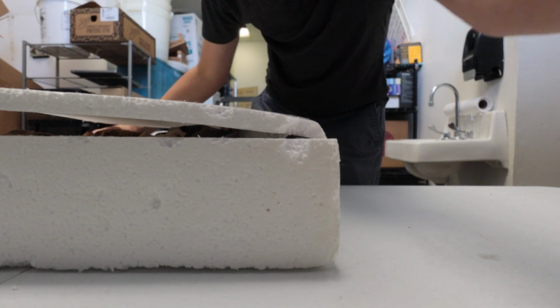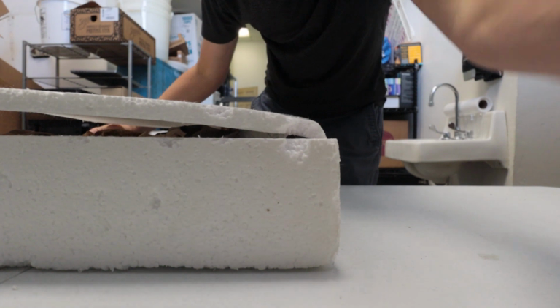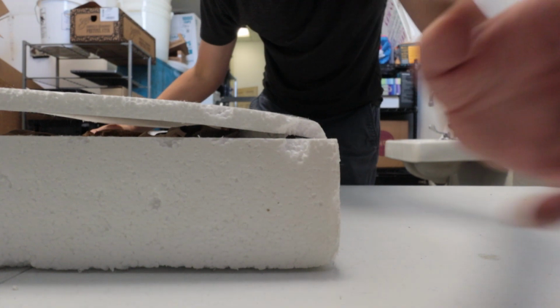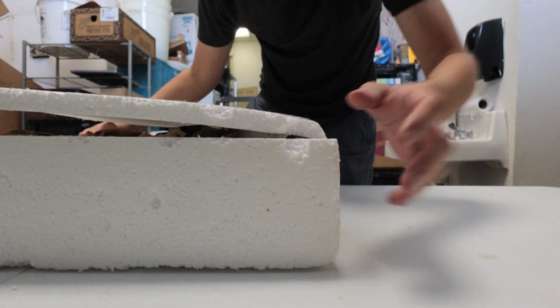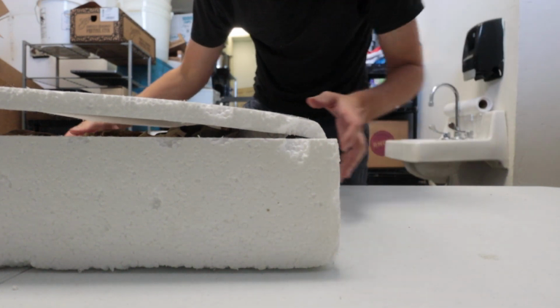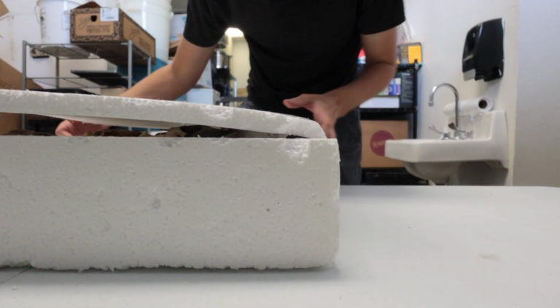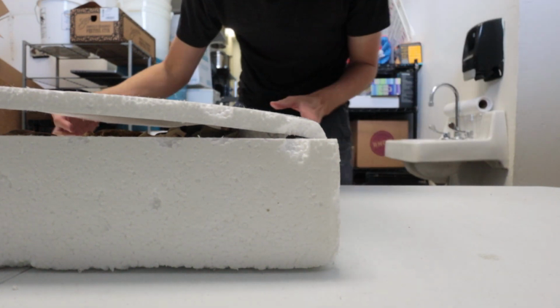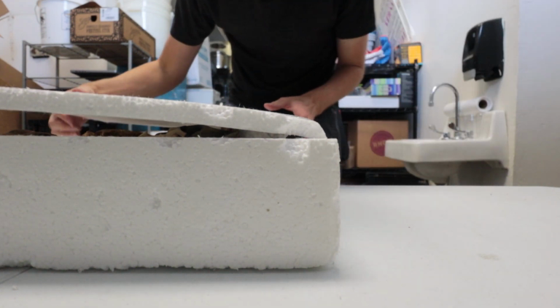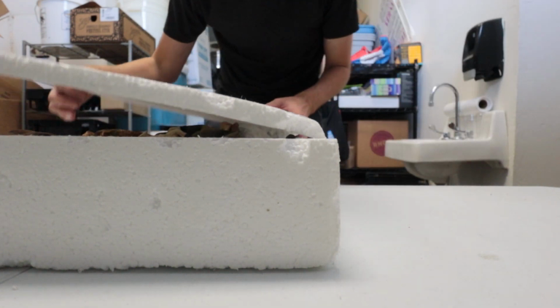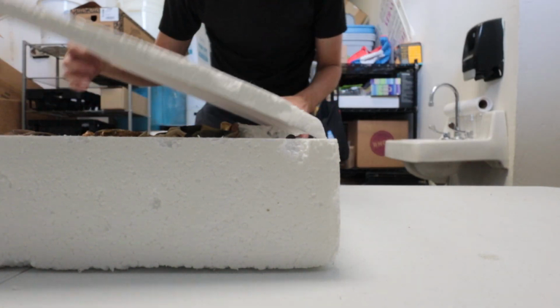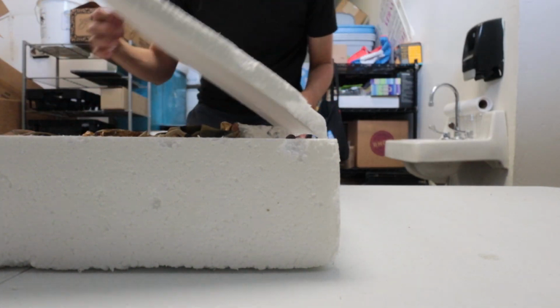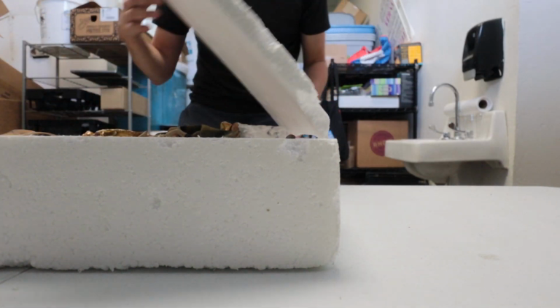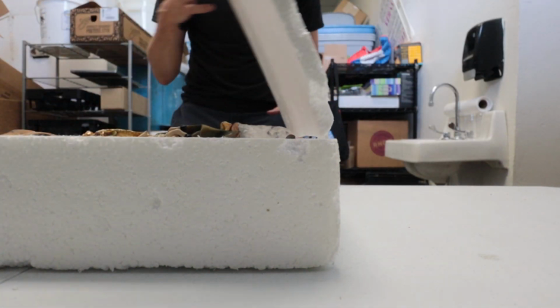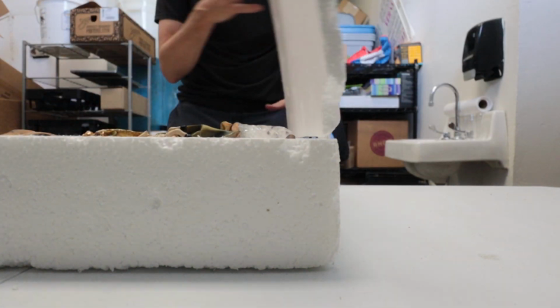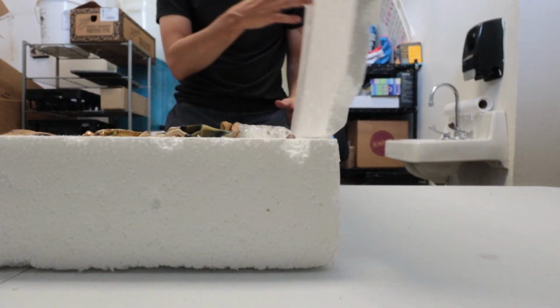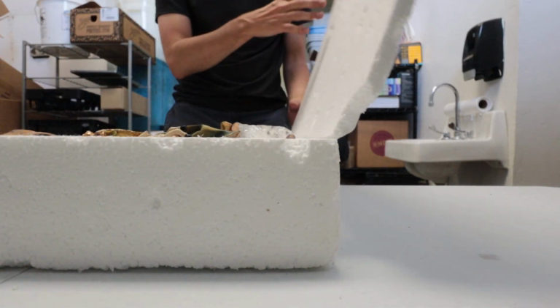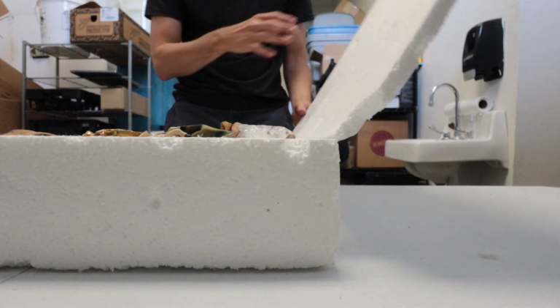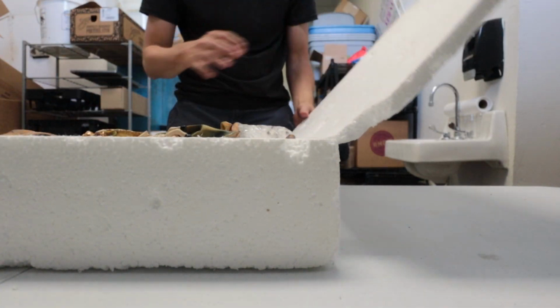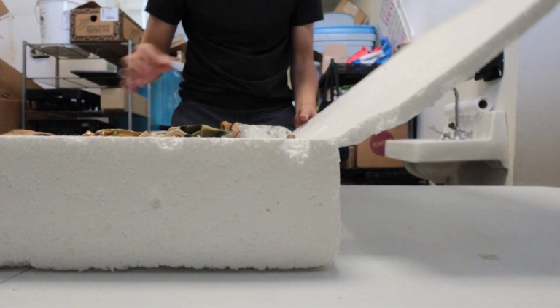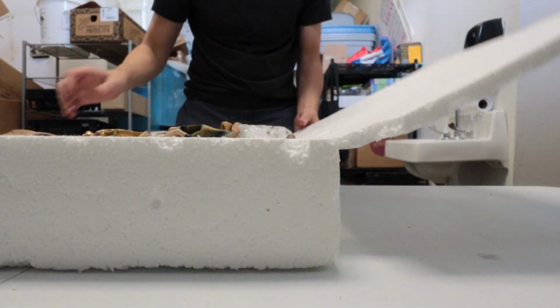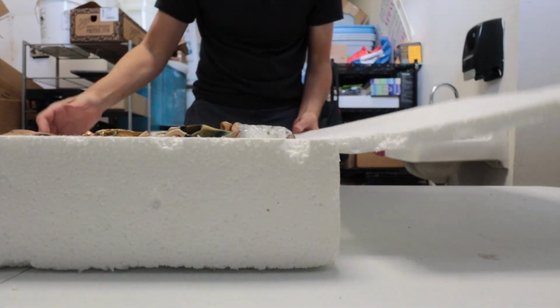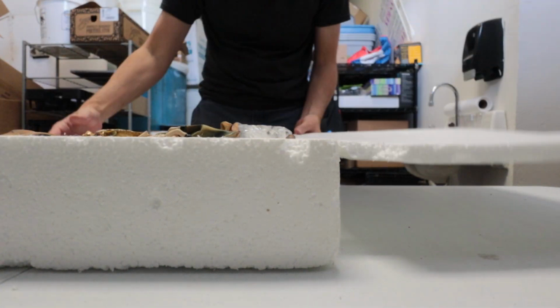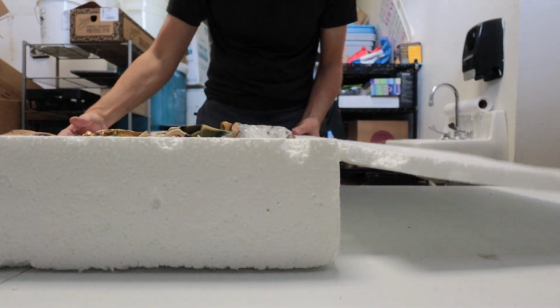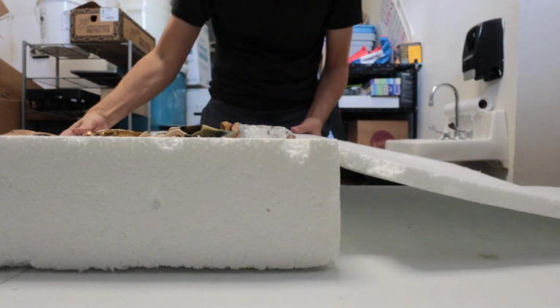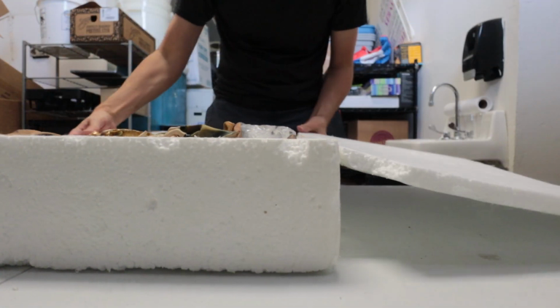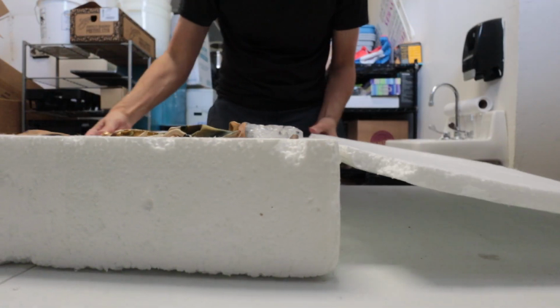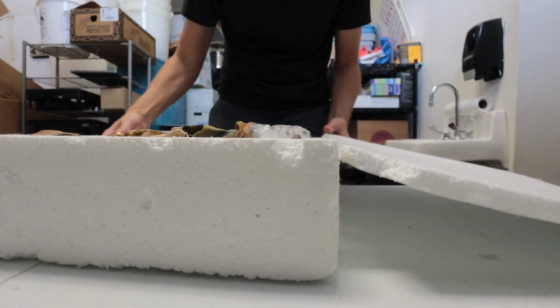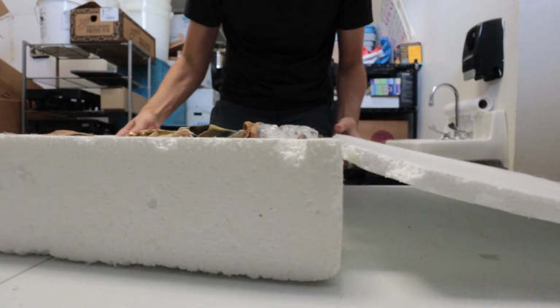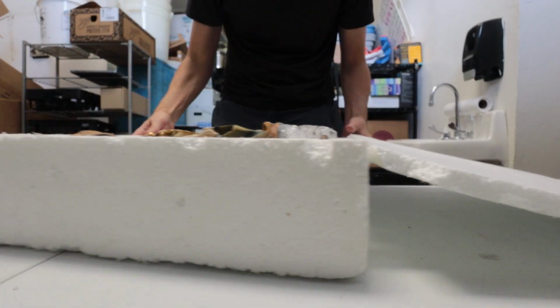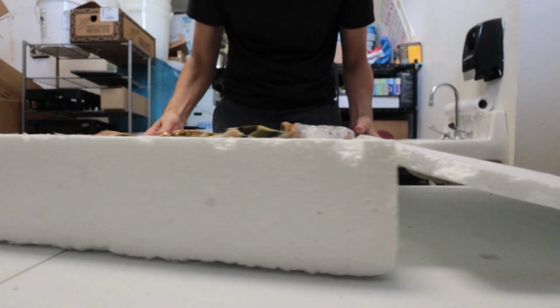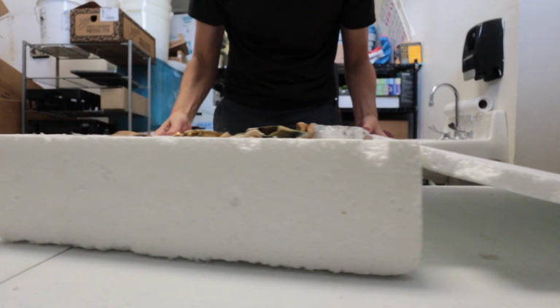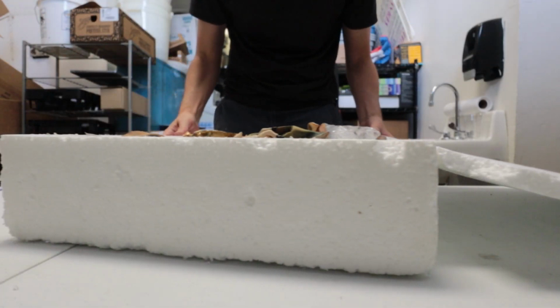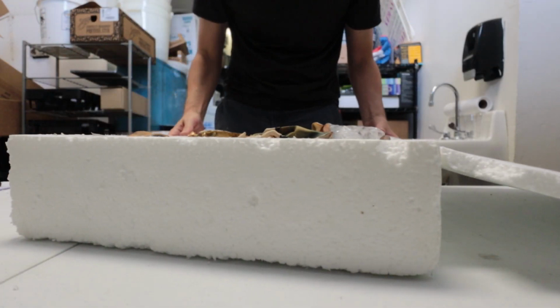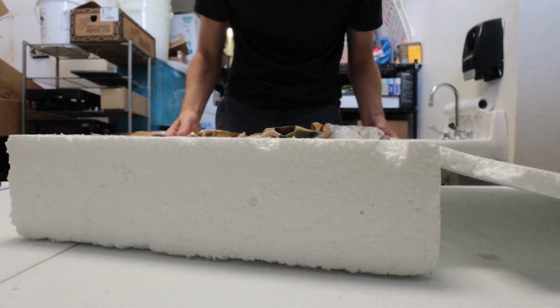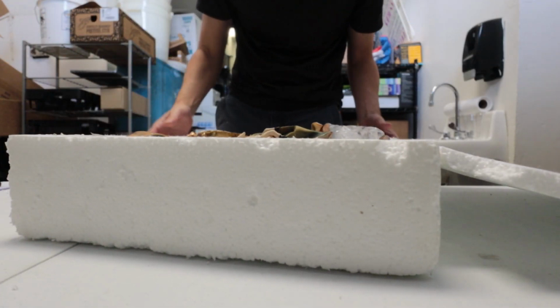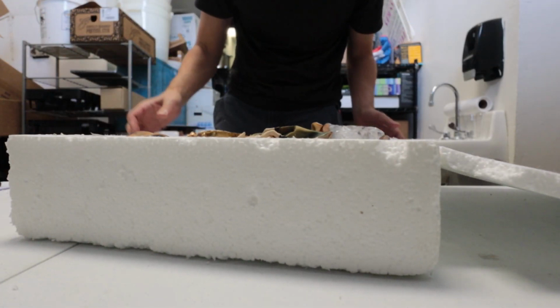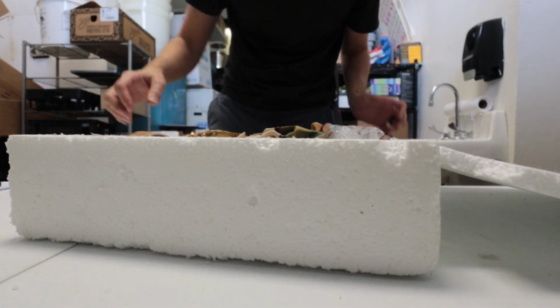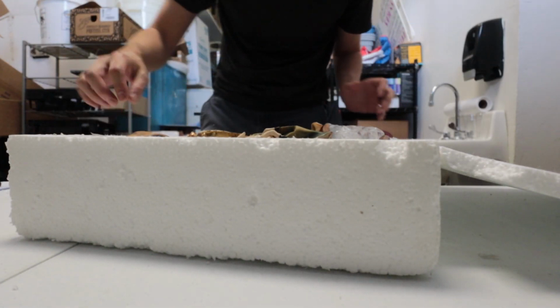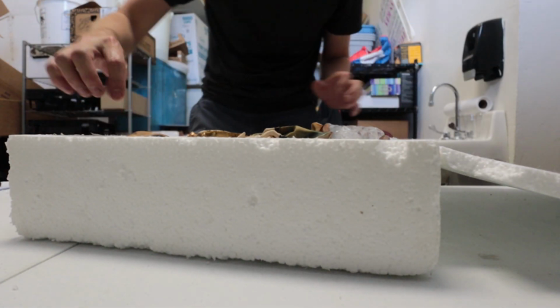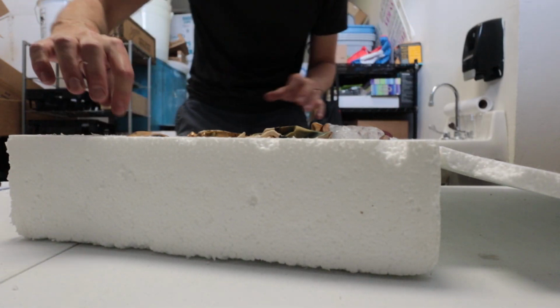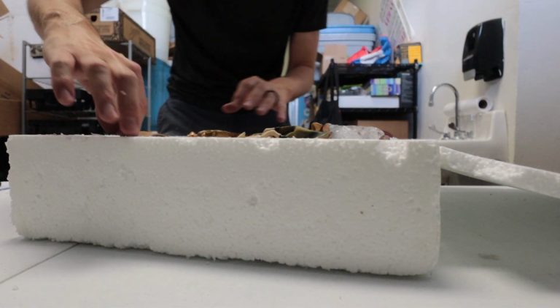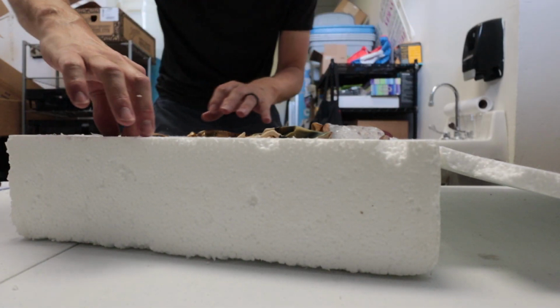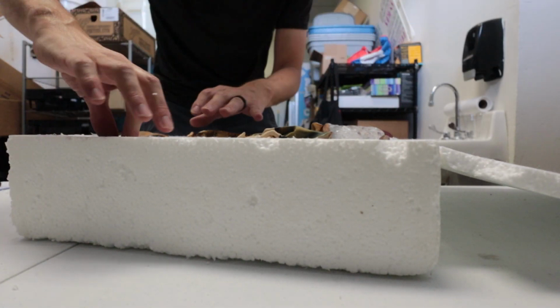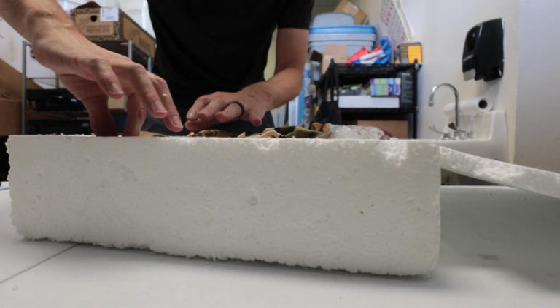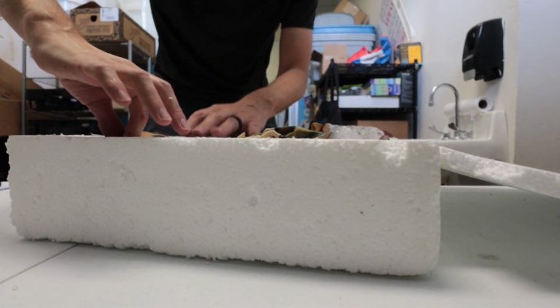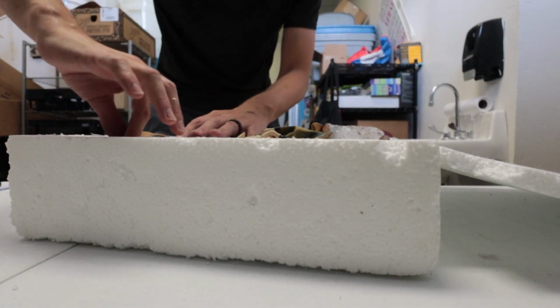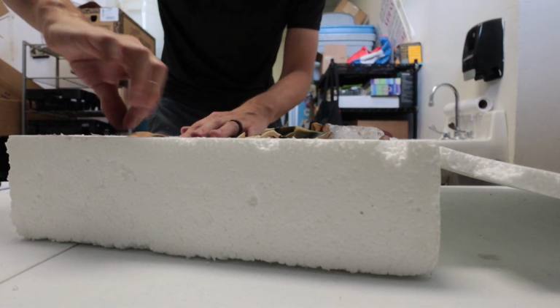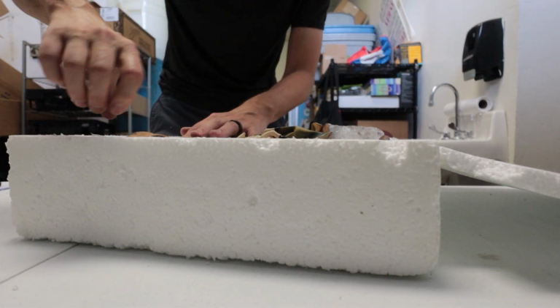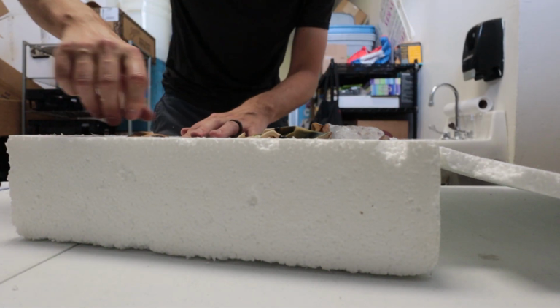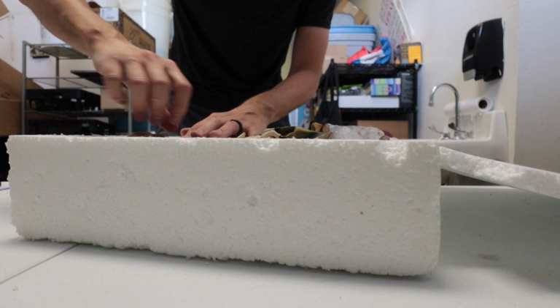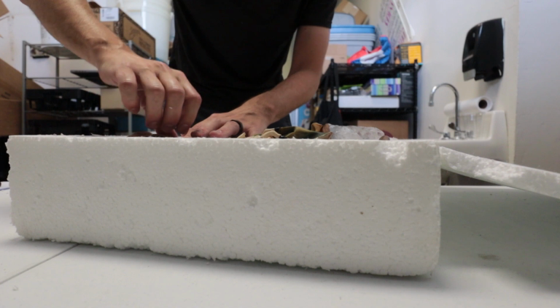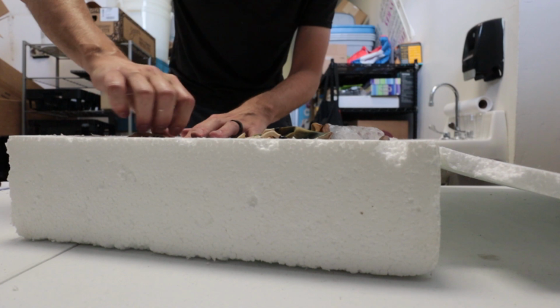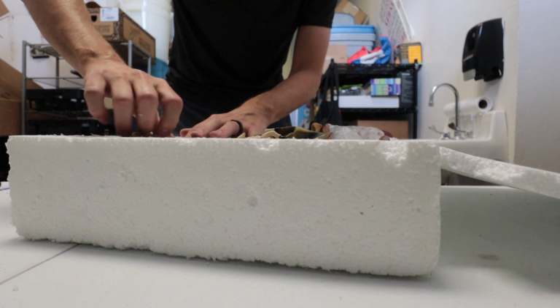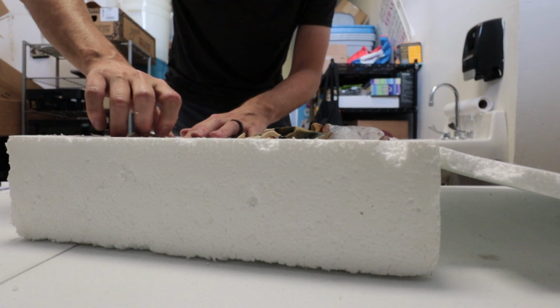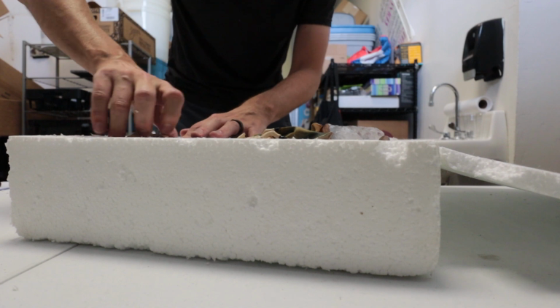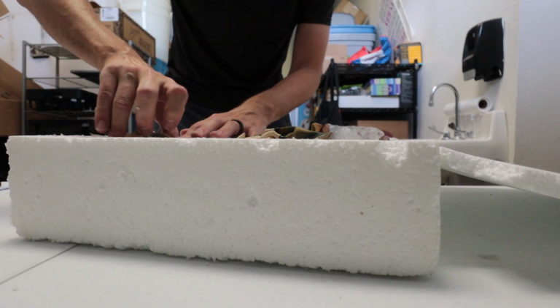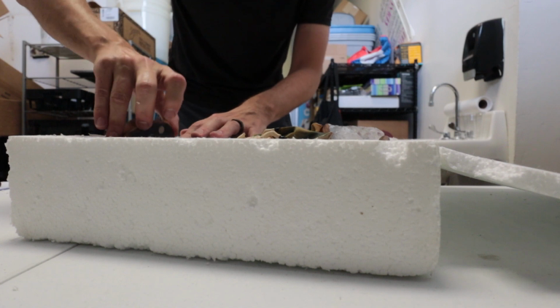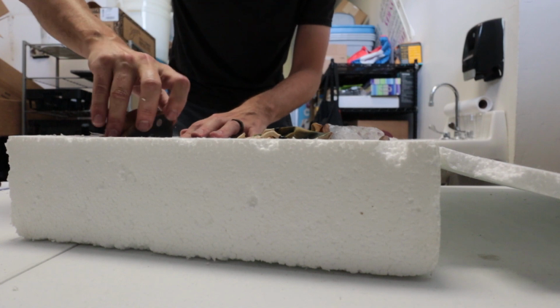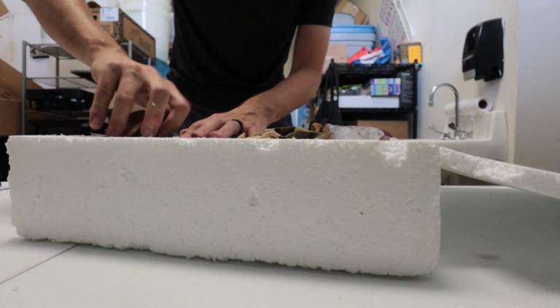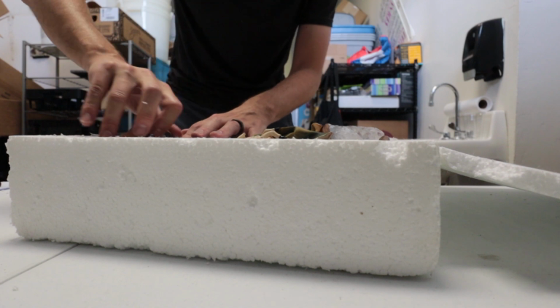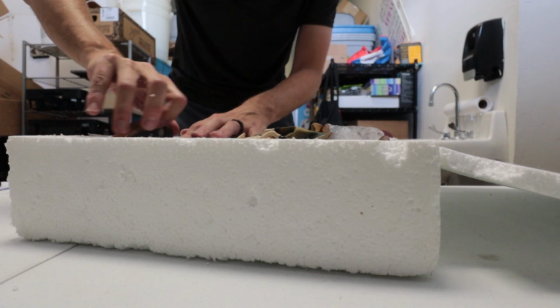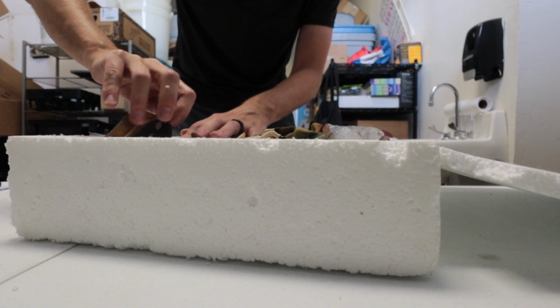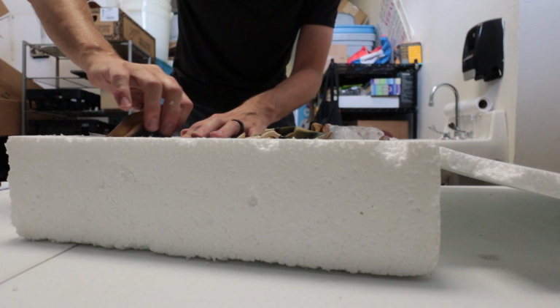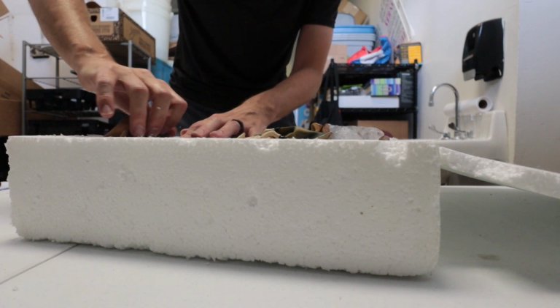Right here we have this nativity set. This is a really nice set so I figured I'd show you guys all of the pieces.